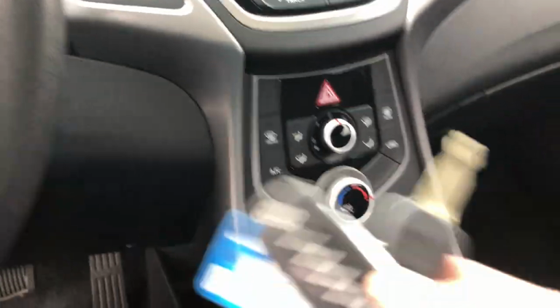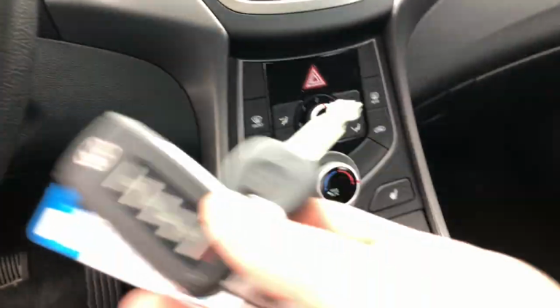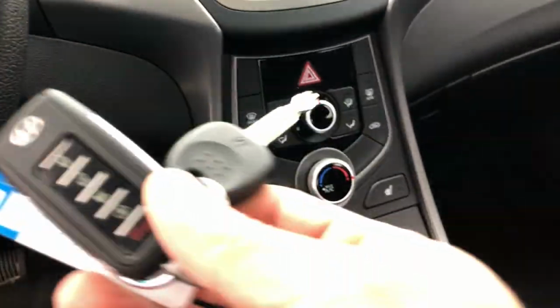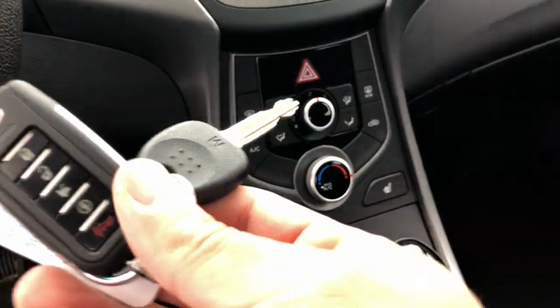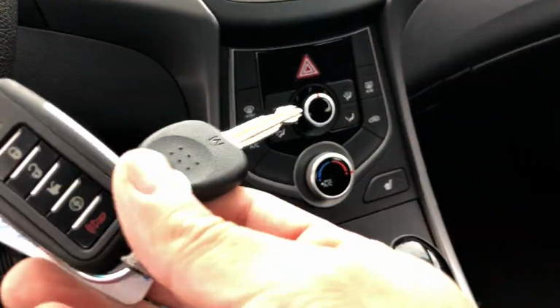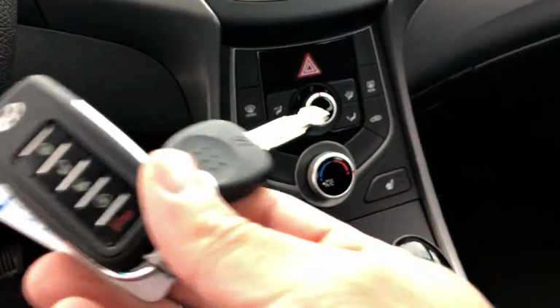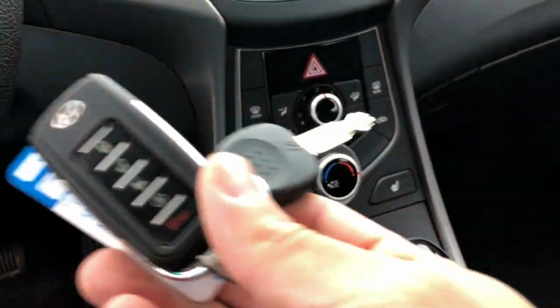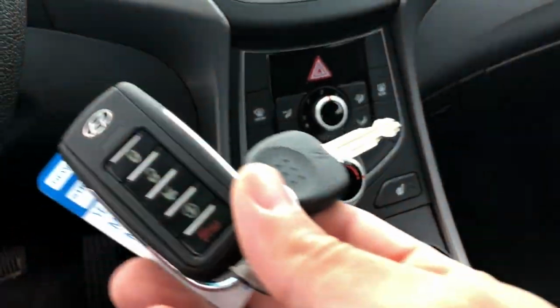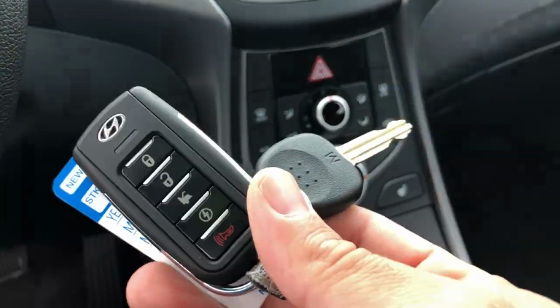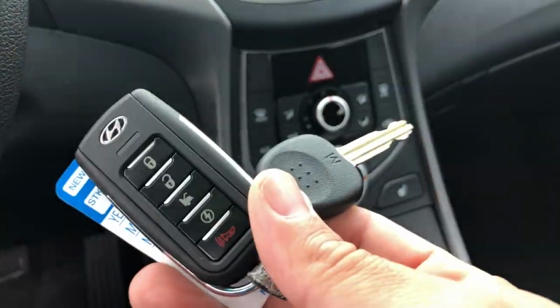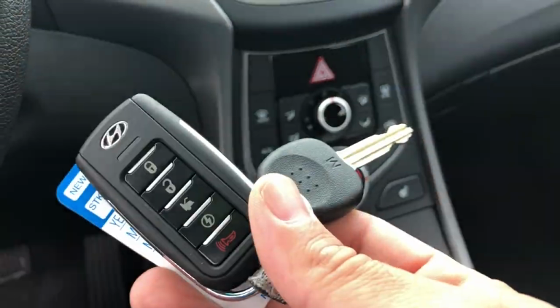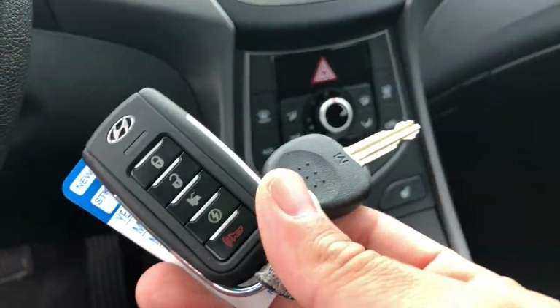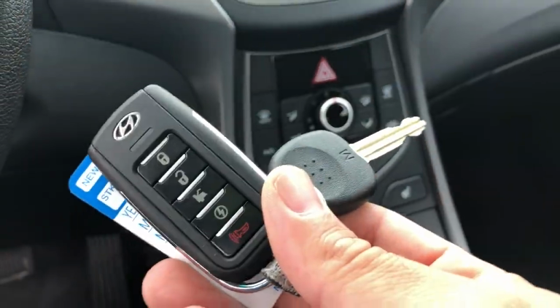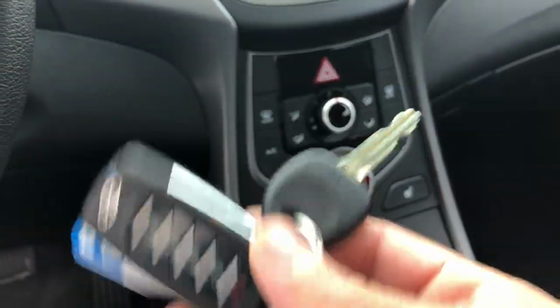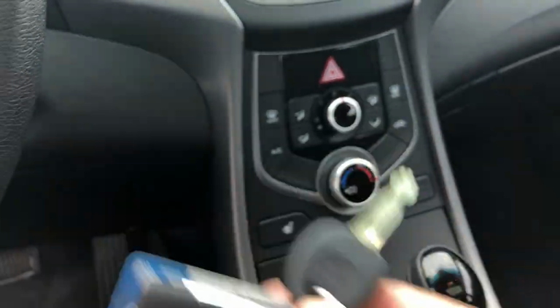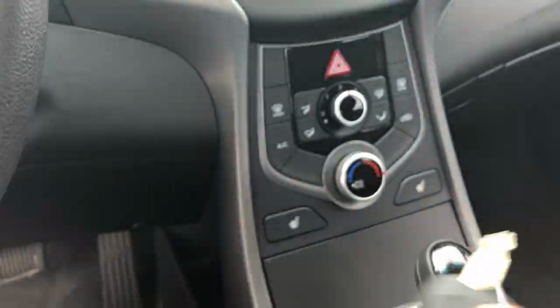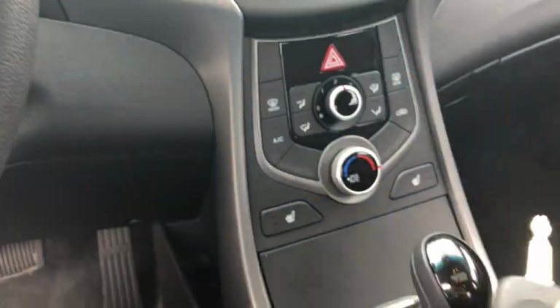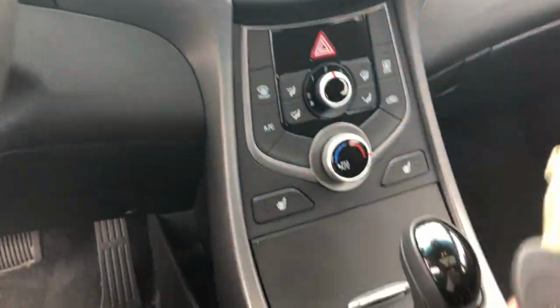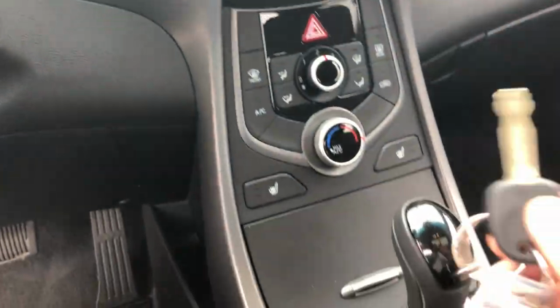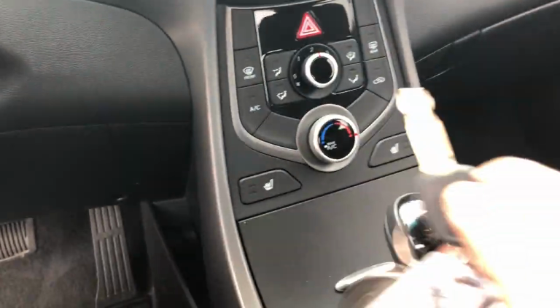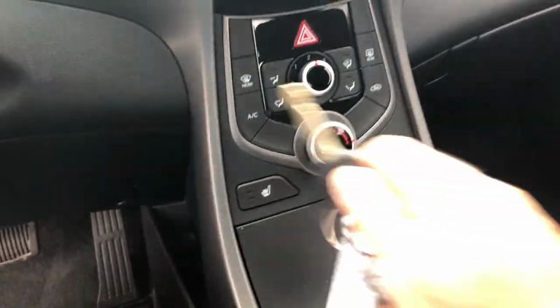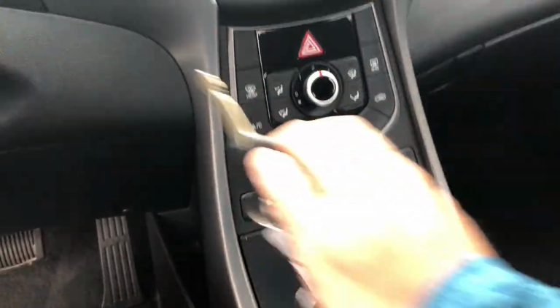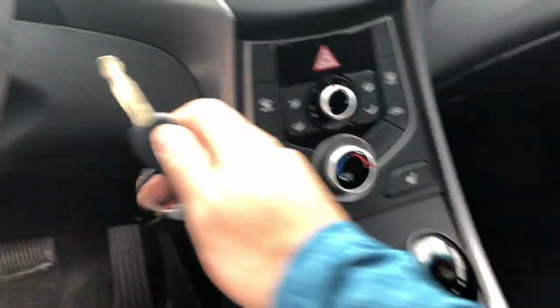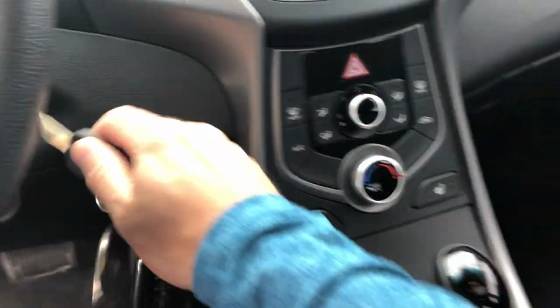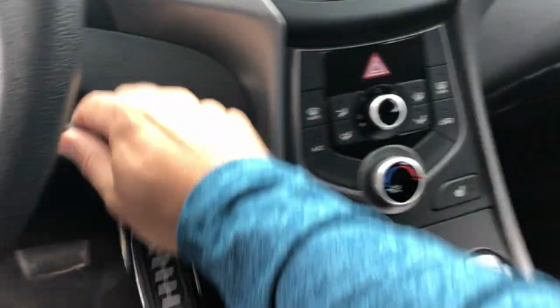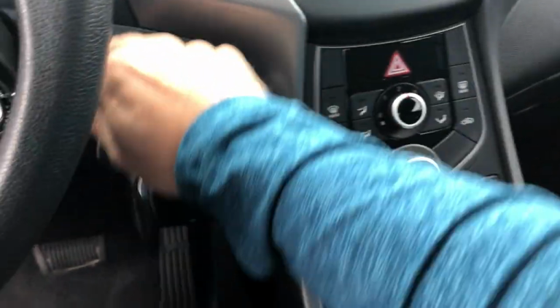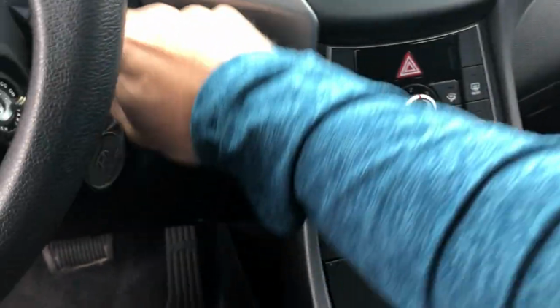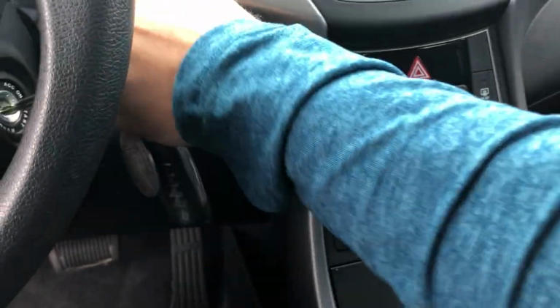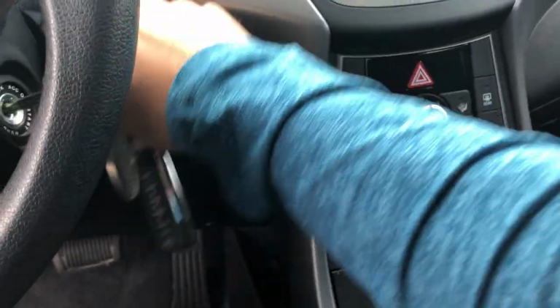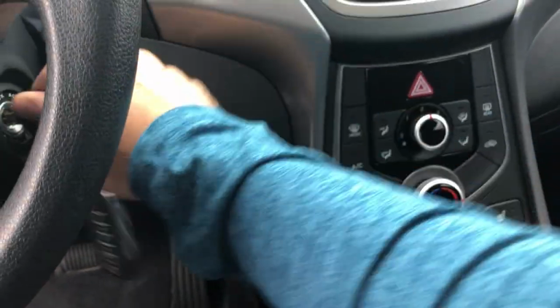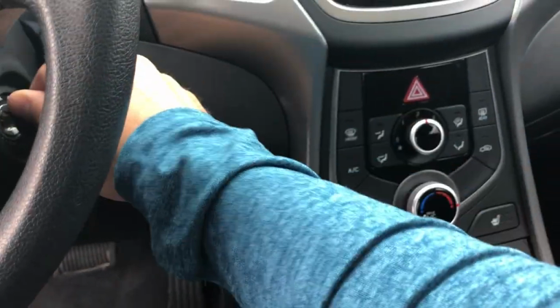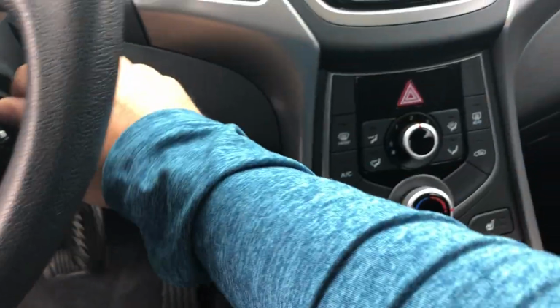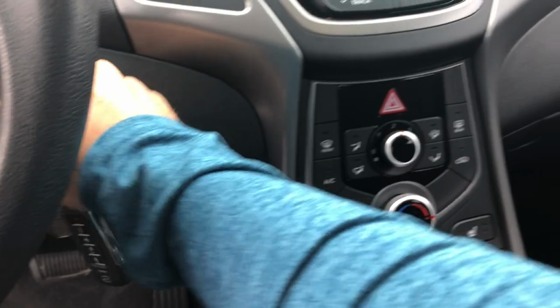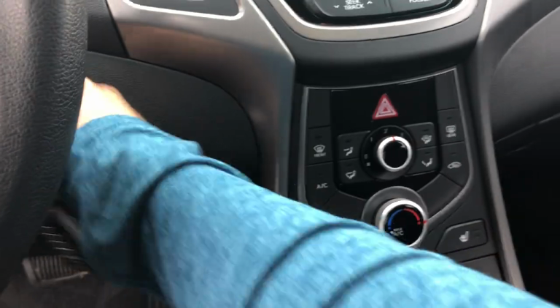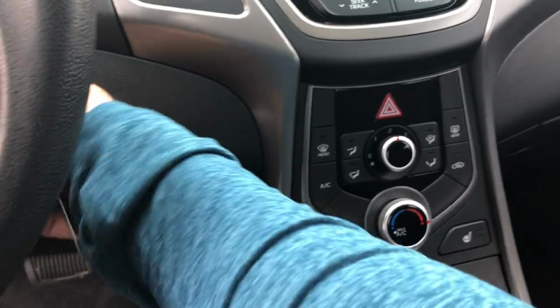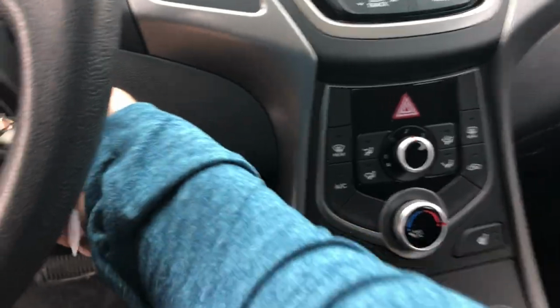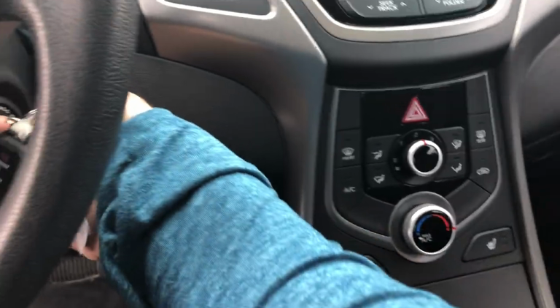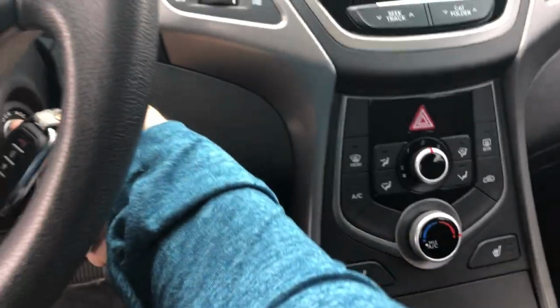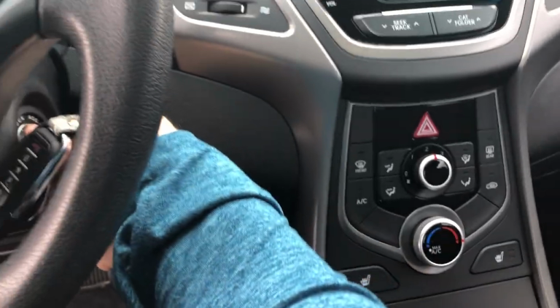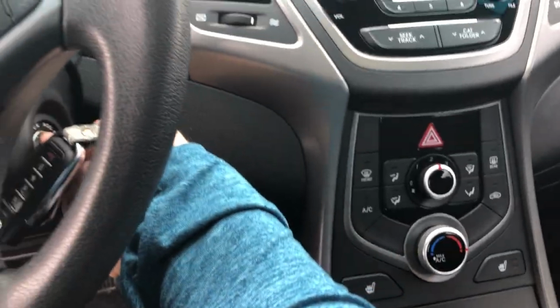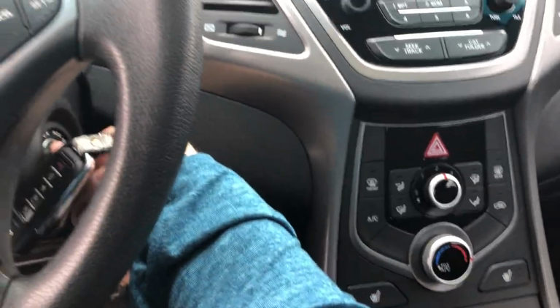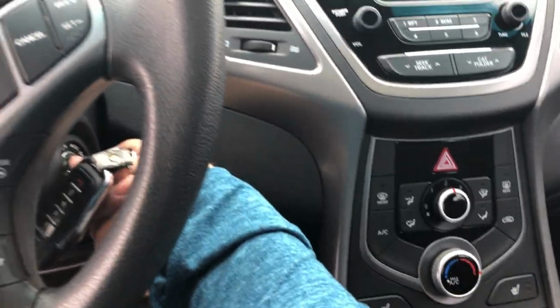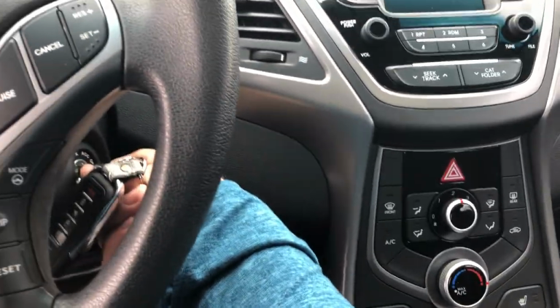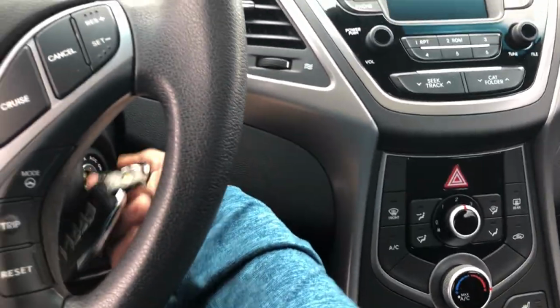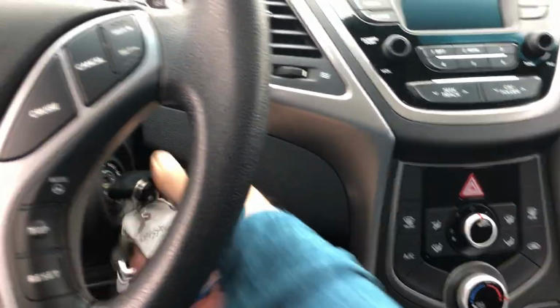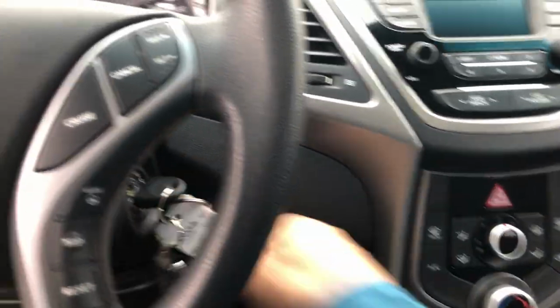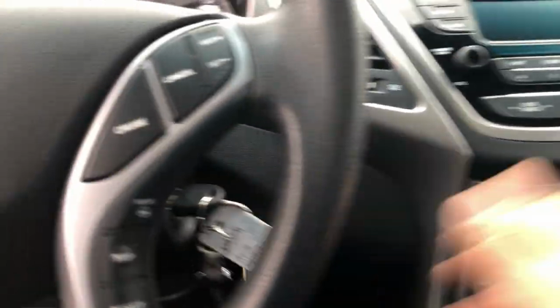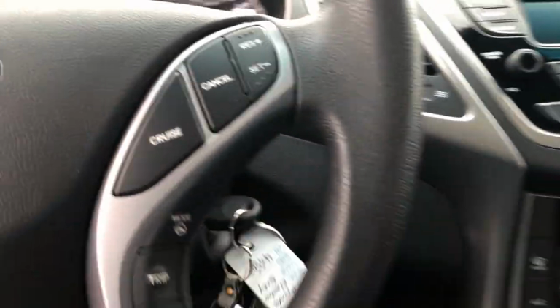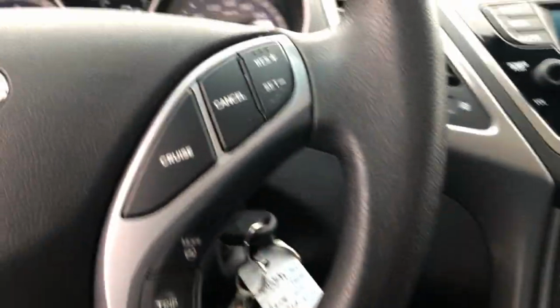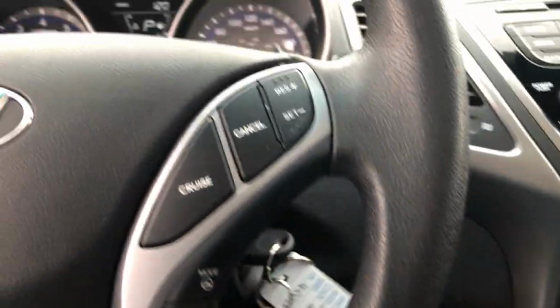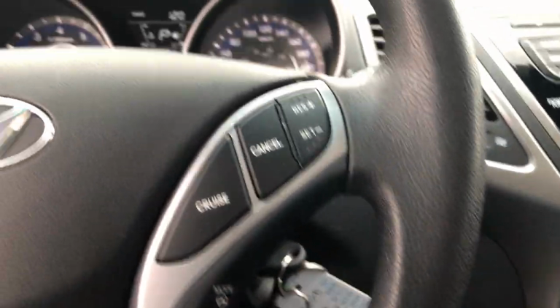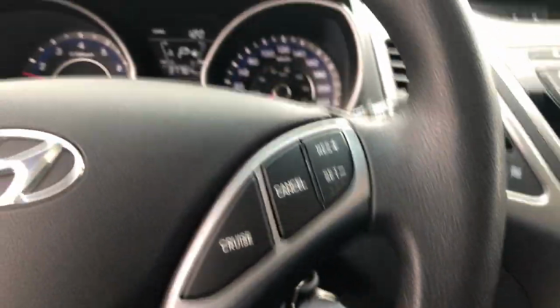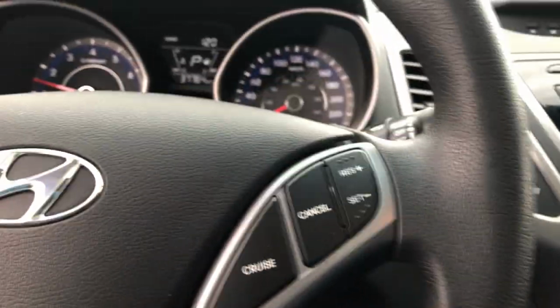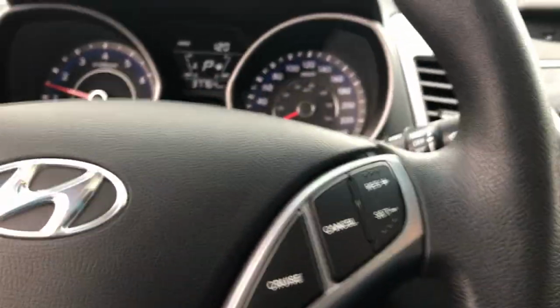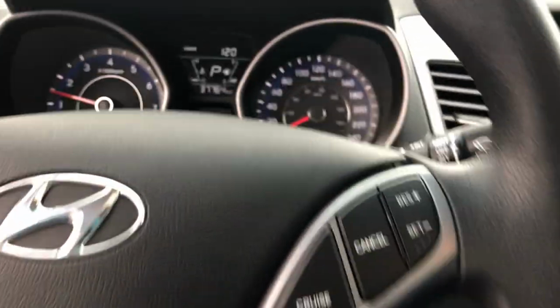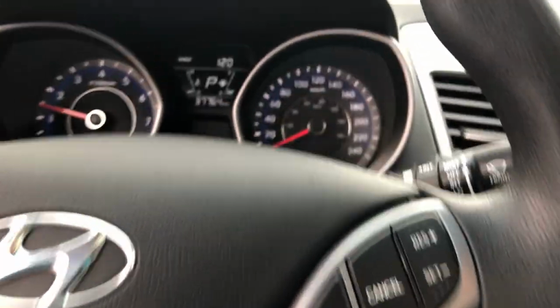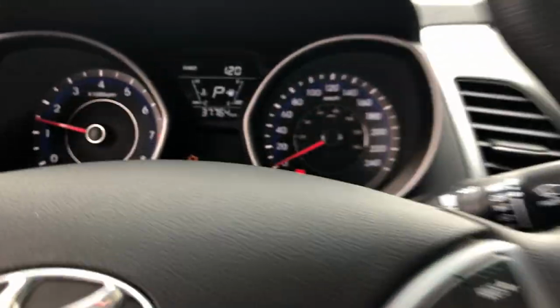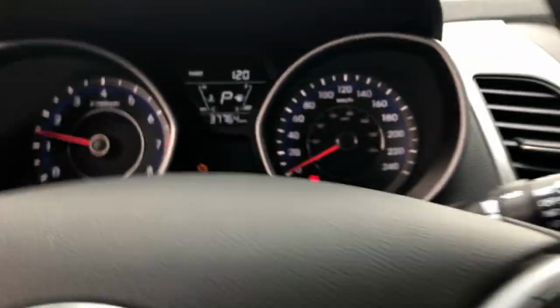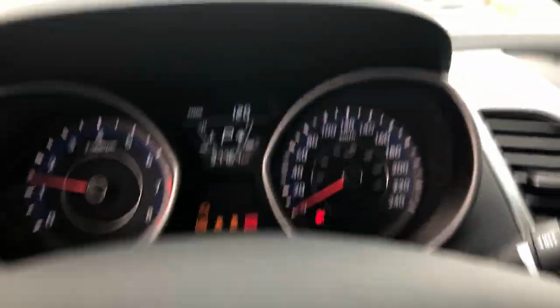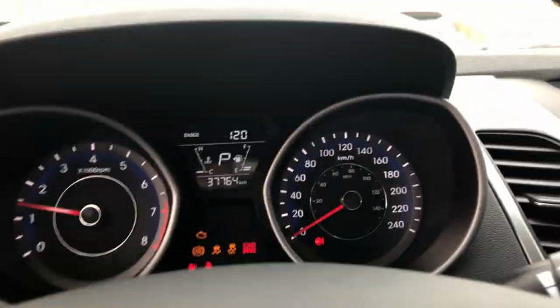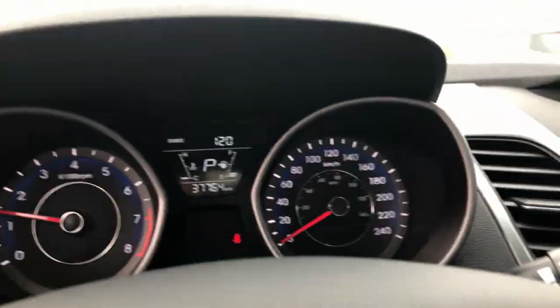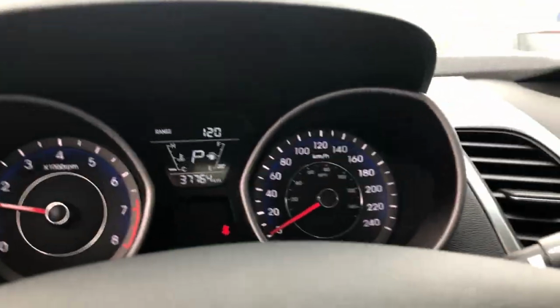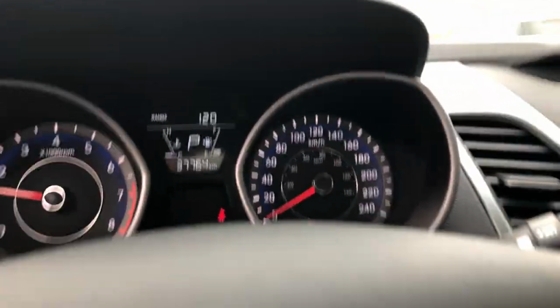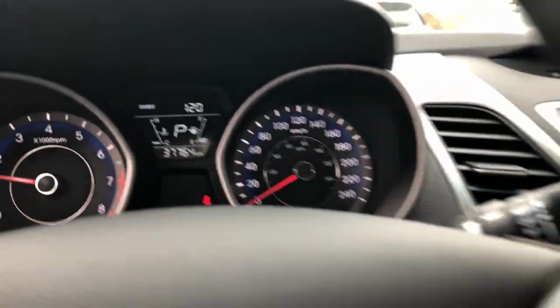It also comes with a remote starter which is a nice feature, especially knowing winter's coming up. Turn the vehicle on real quick, shut the door.